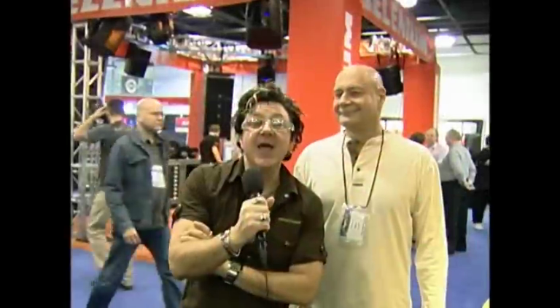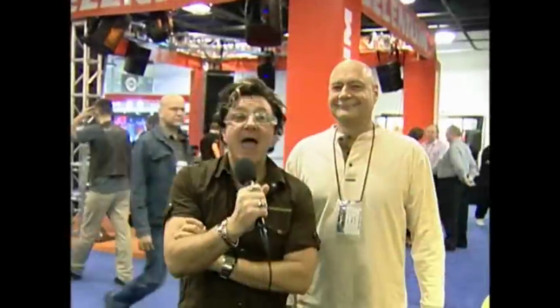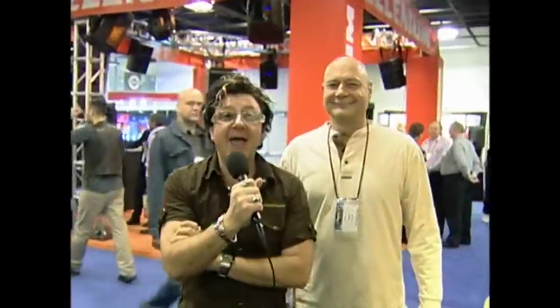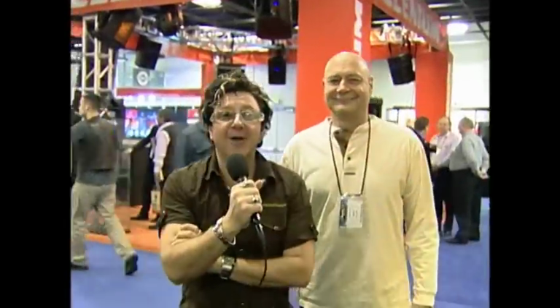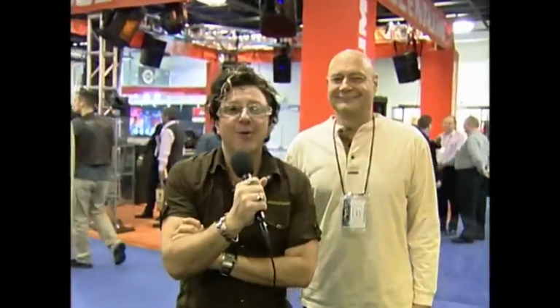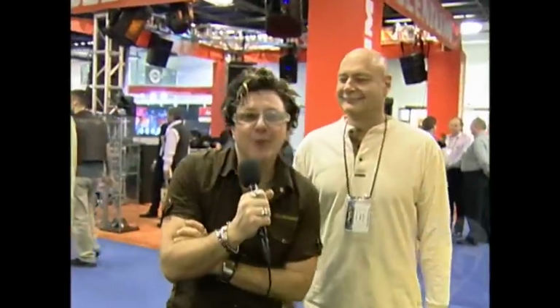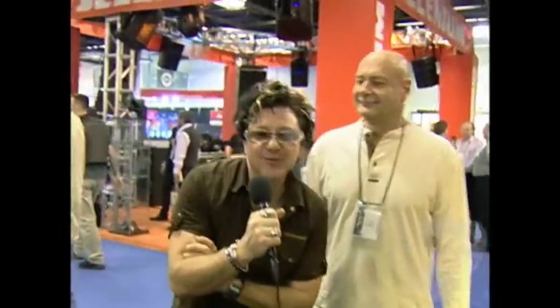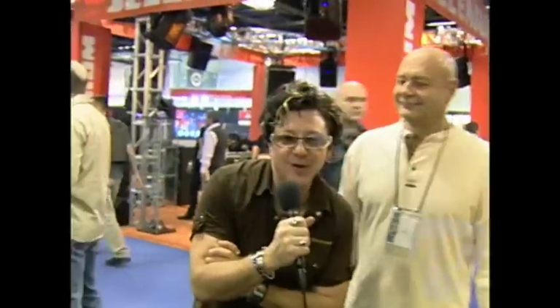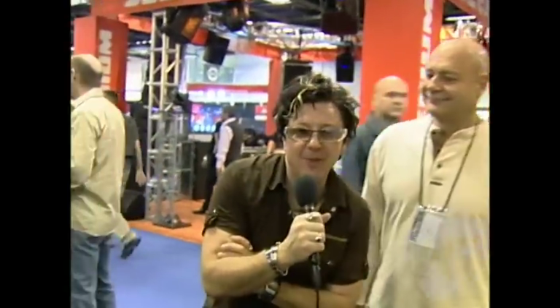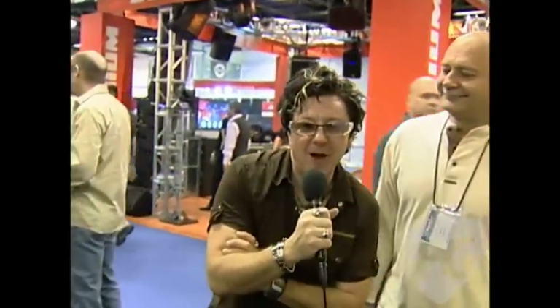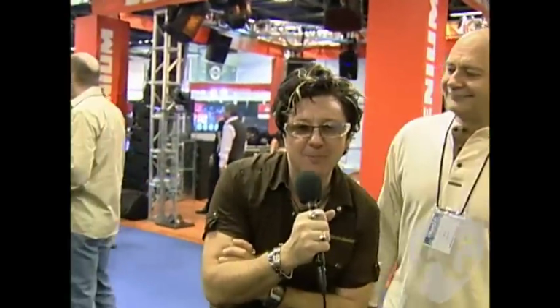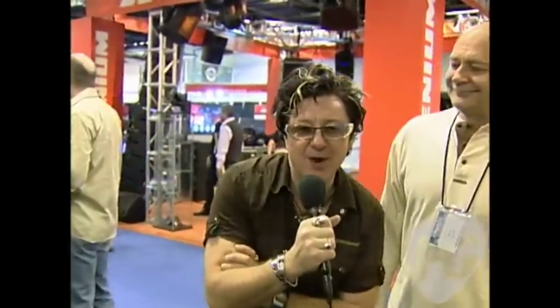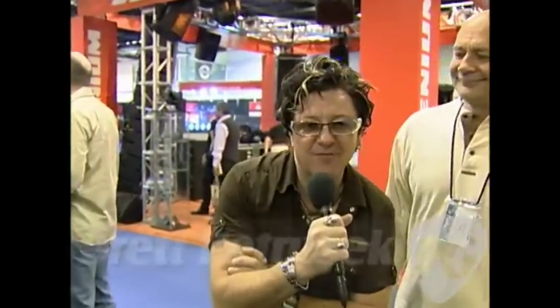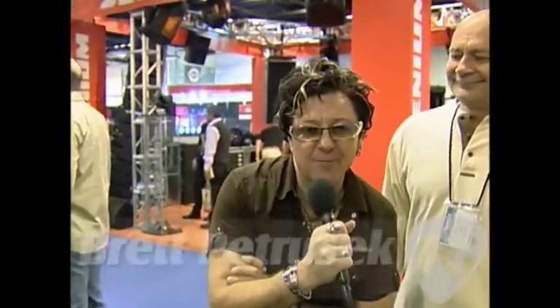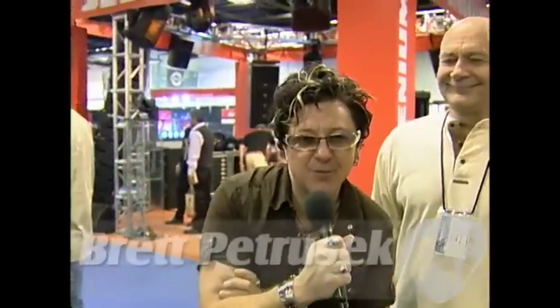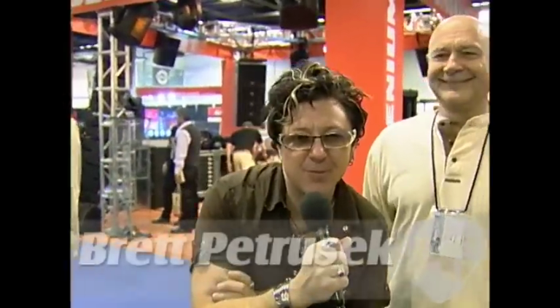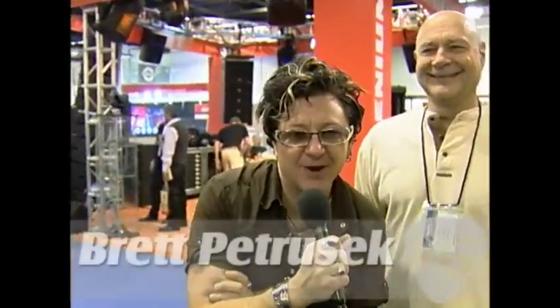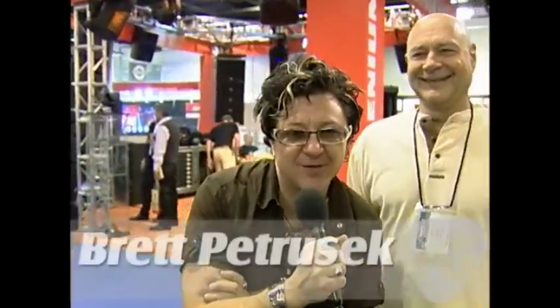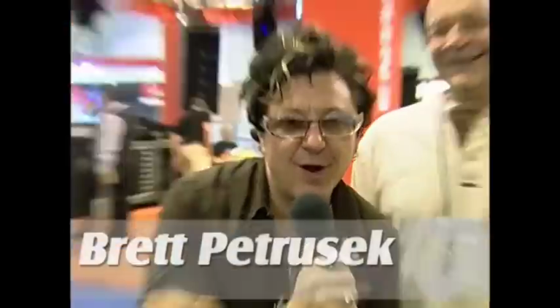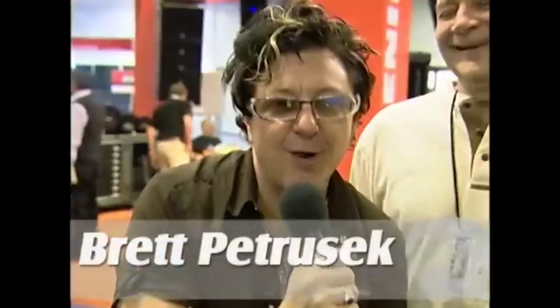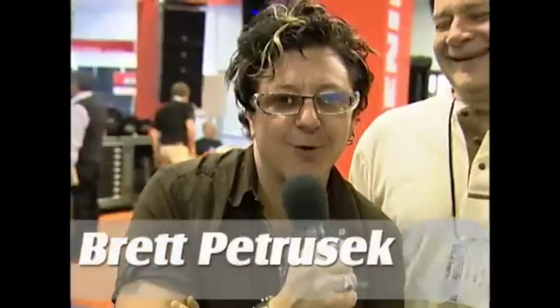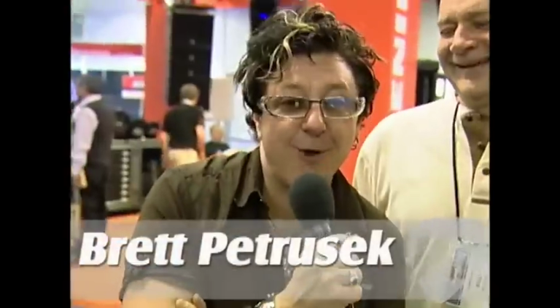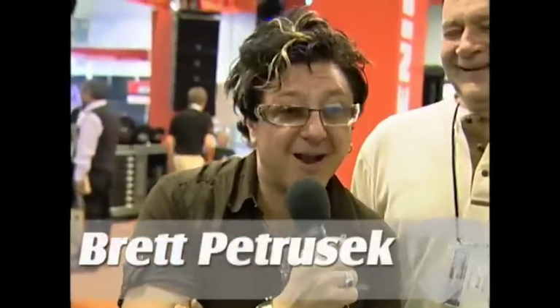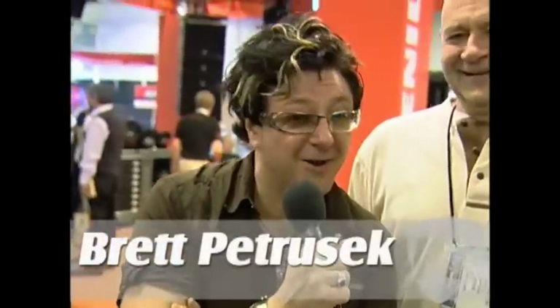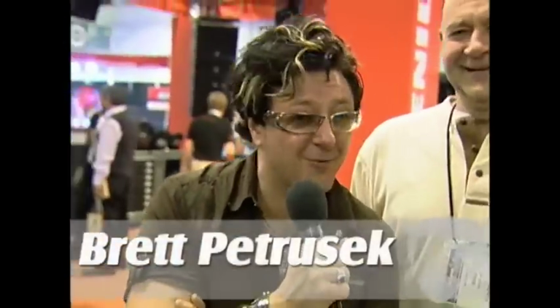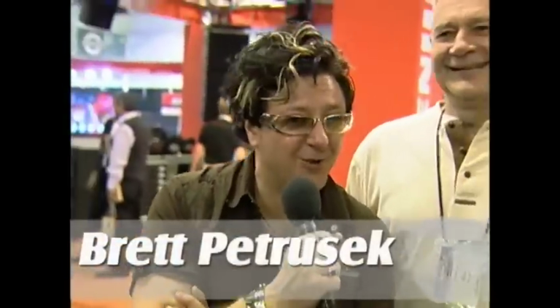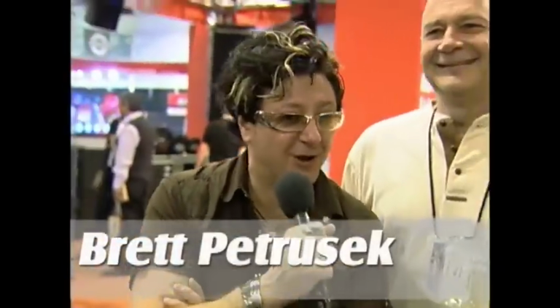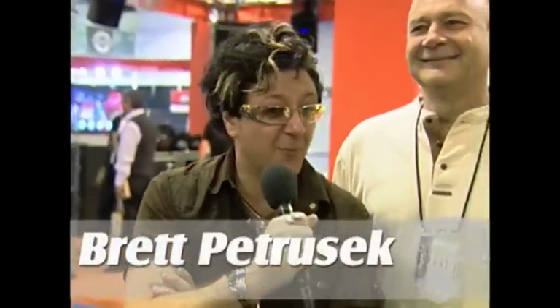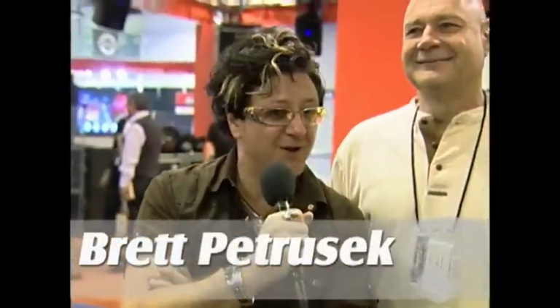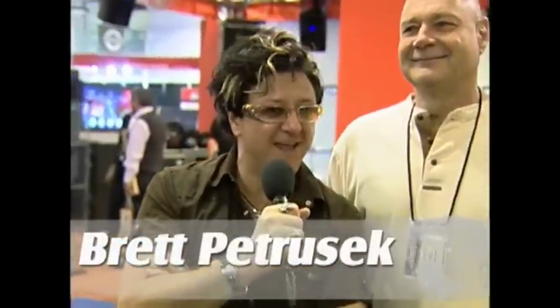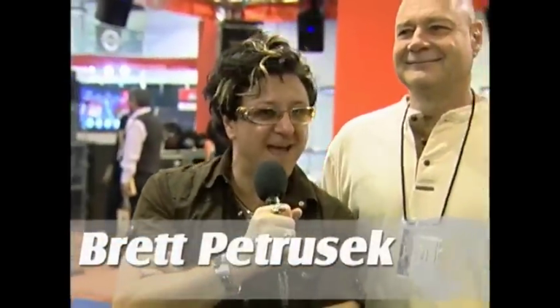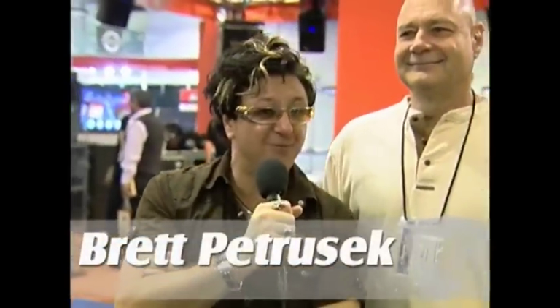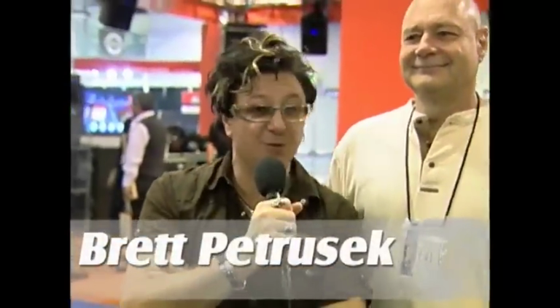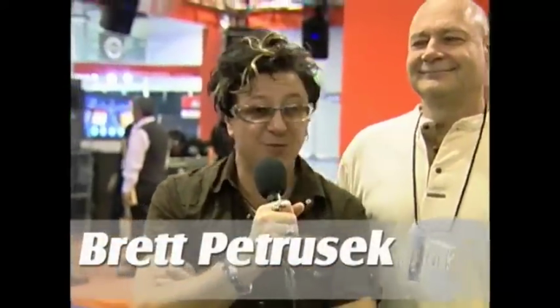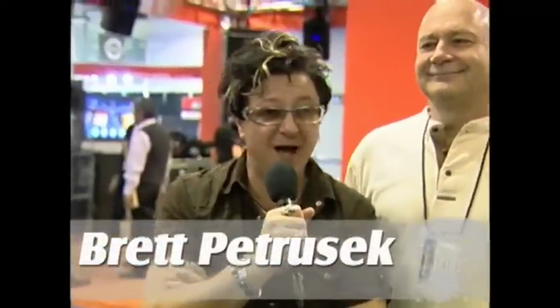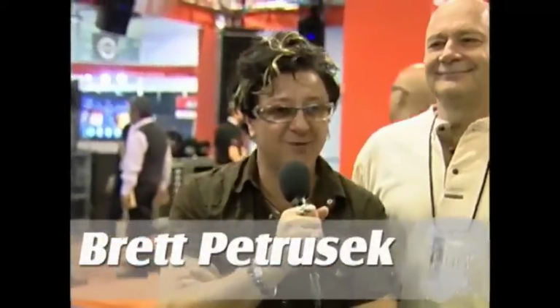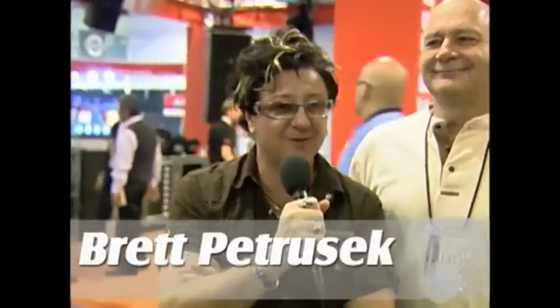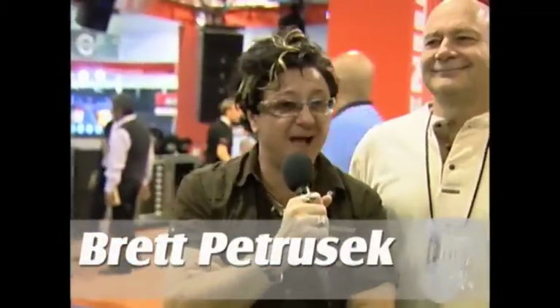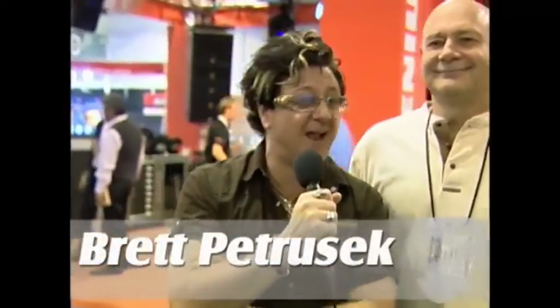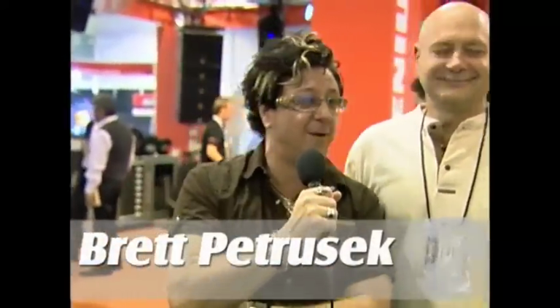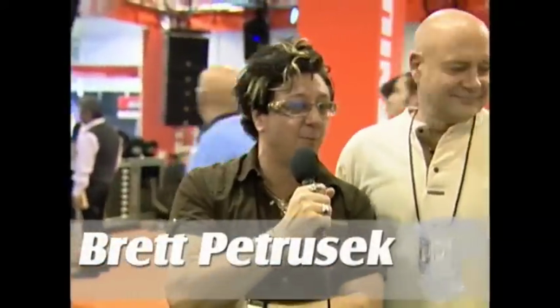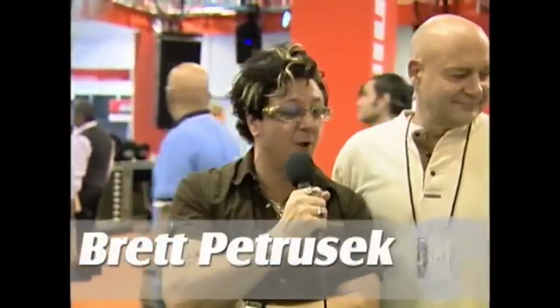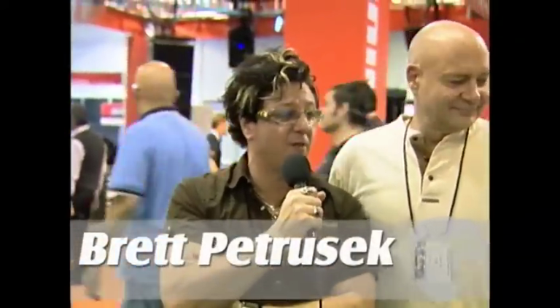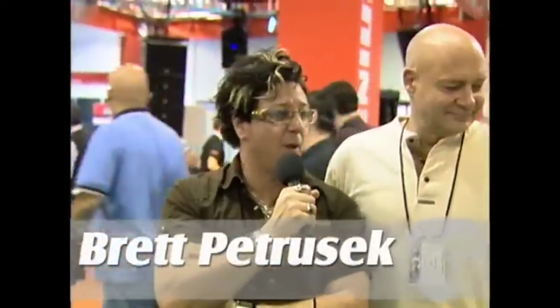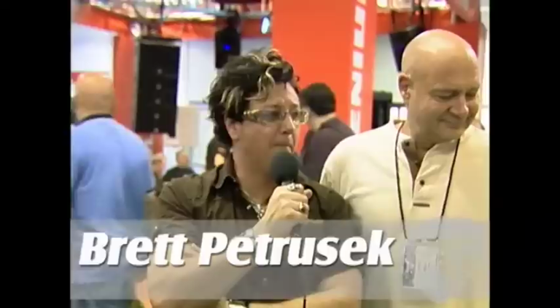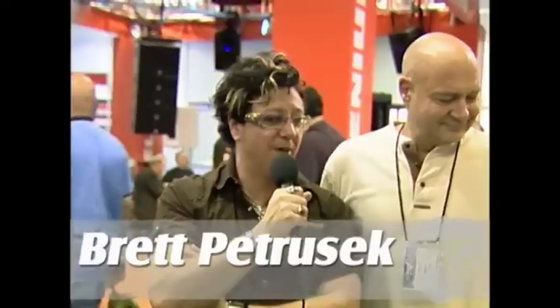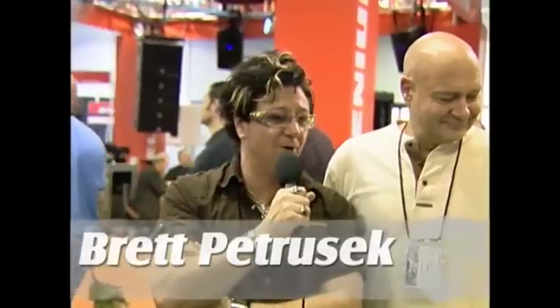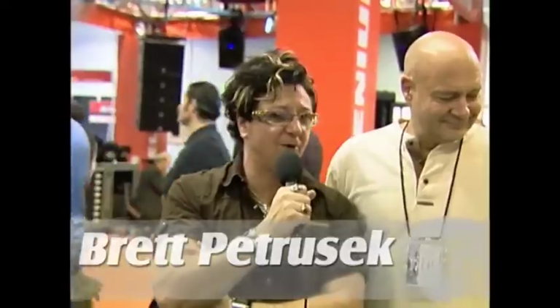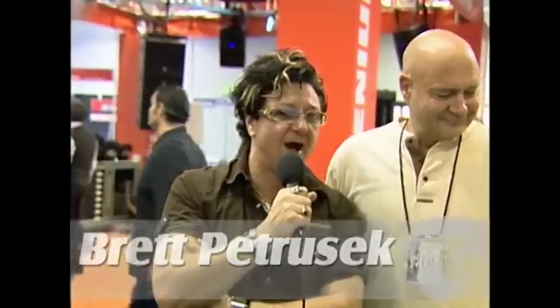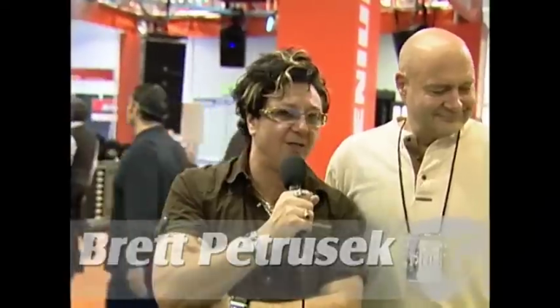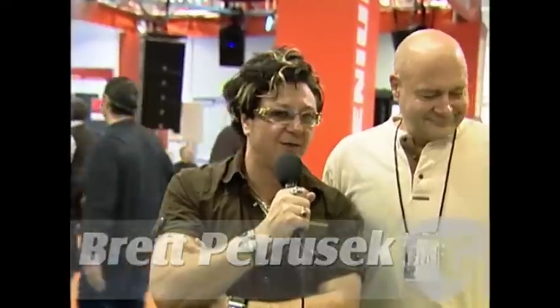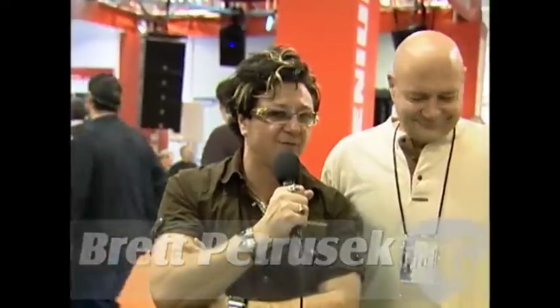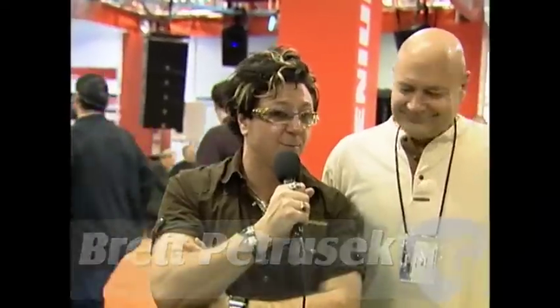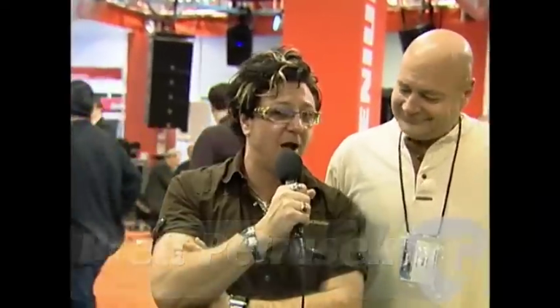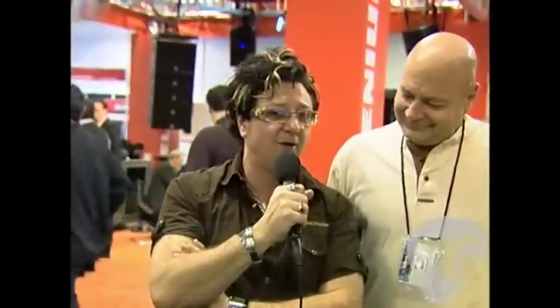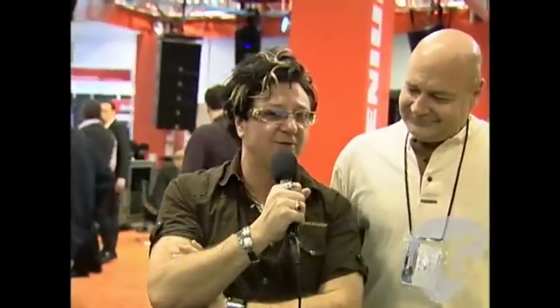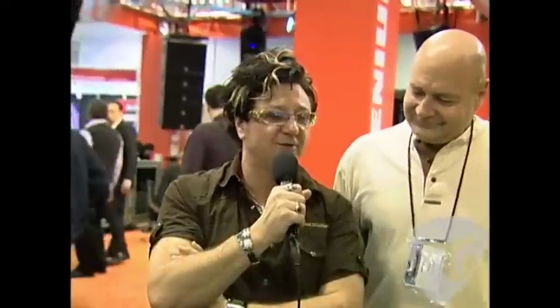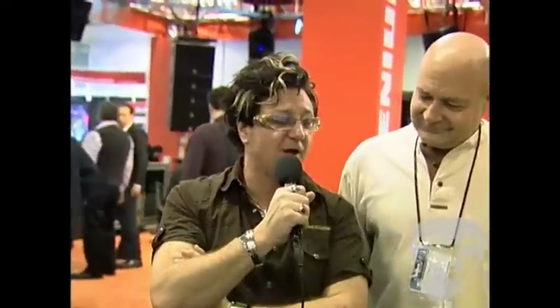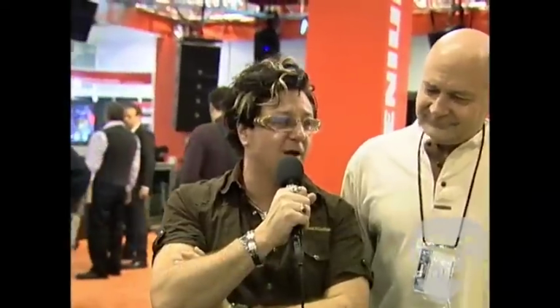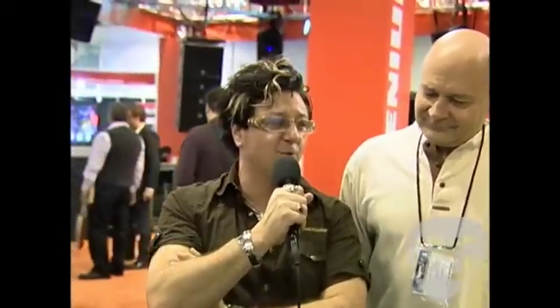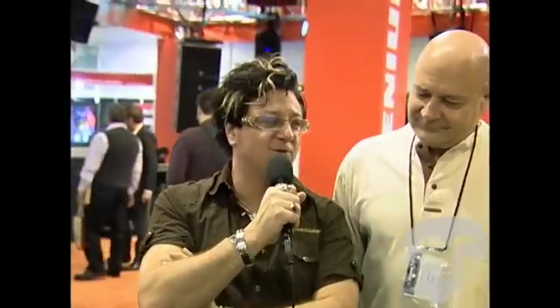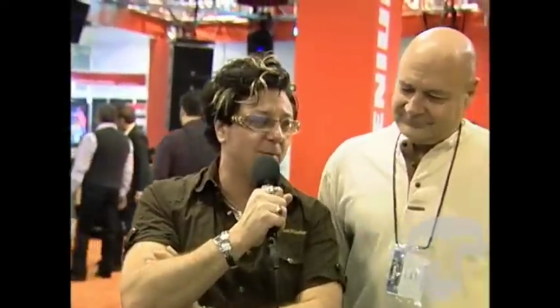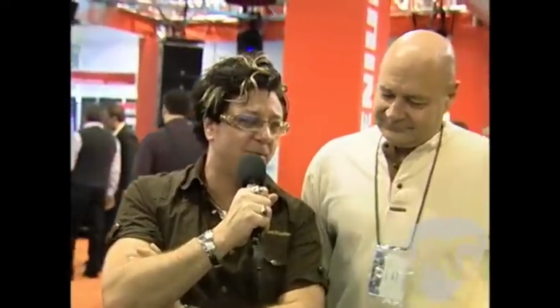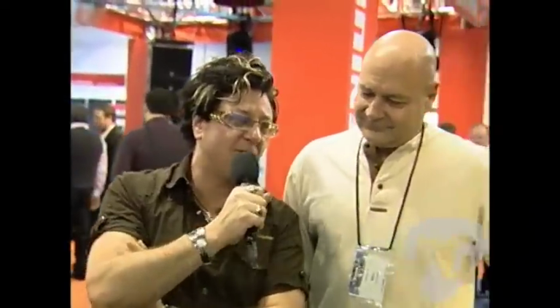Hey, what's up? I'm Brett from Premier Guitar. We're rocking and rolling at Winter NAMM 2009. I'm with Bill Collings from Collings Guitars. What's up, Bill?